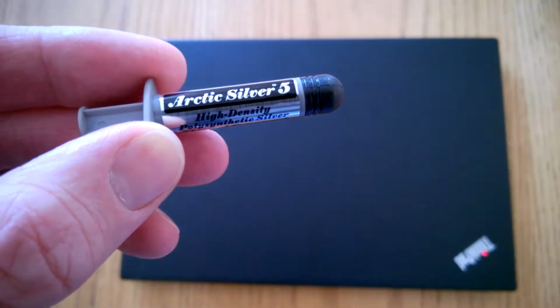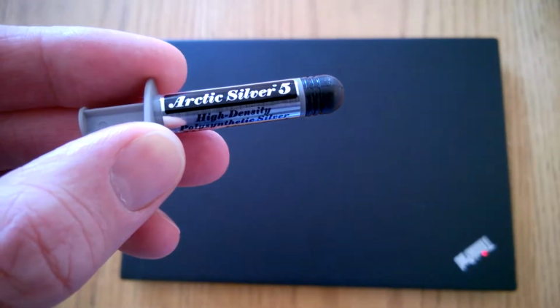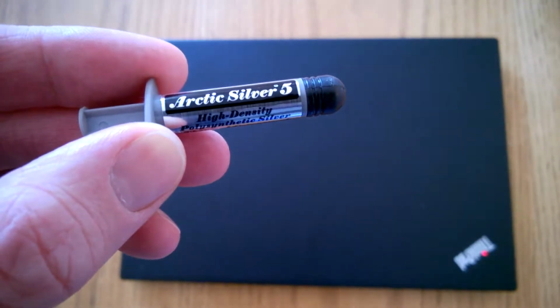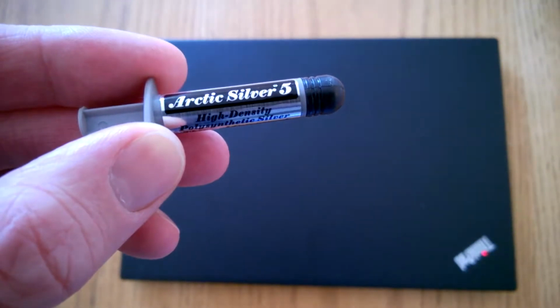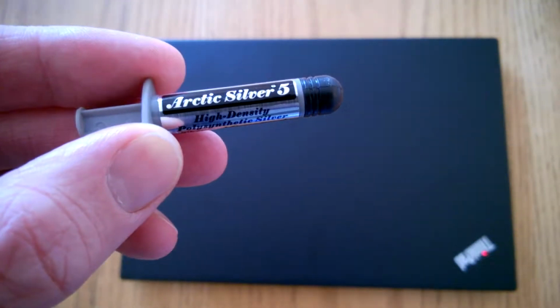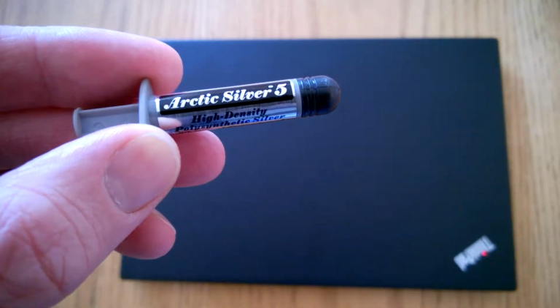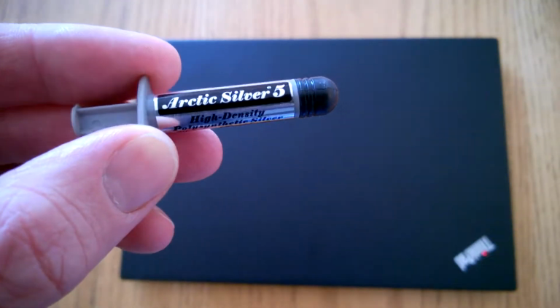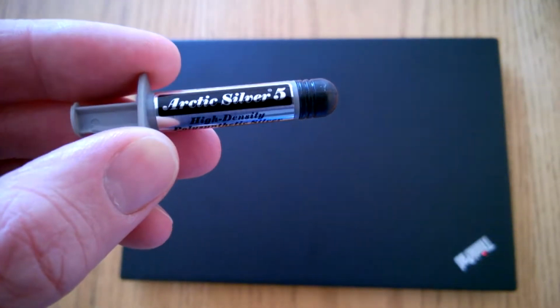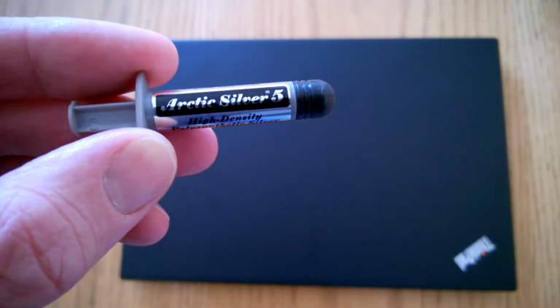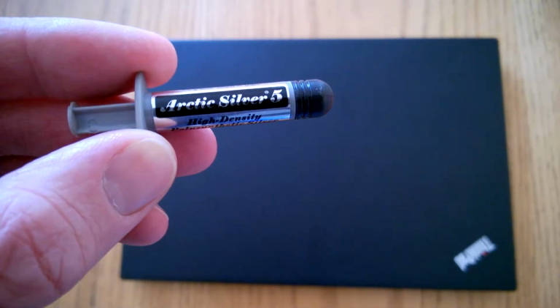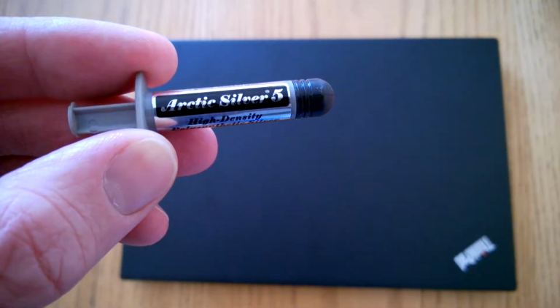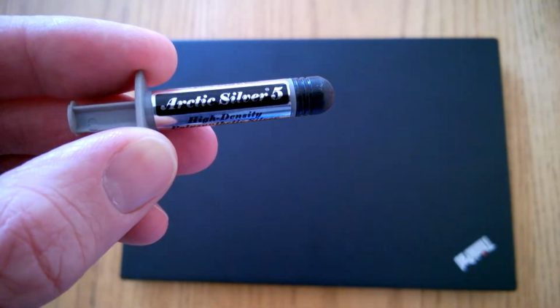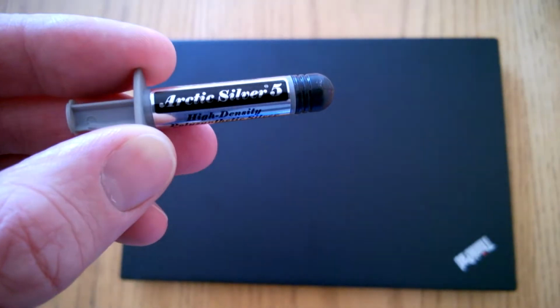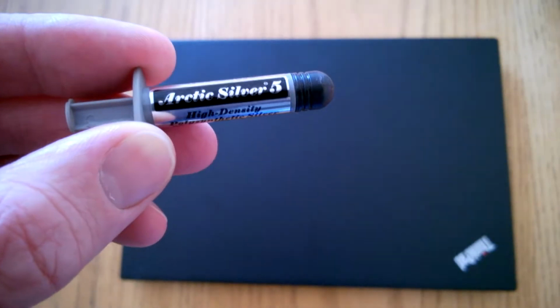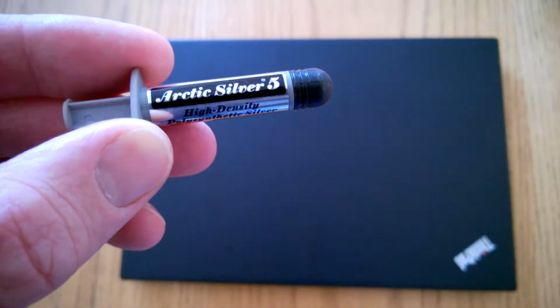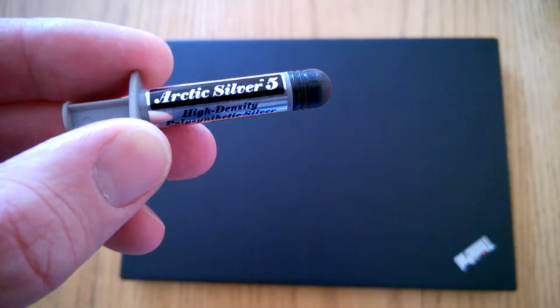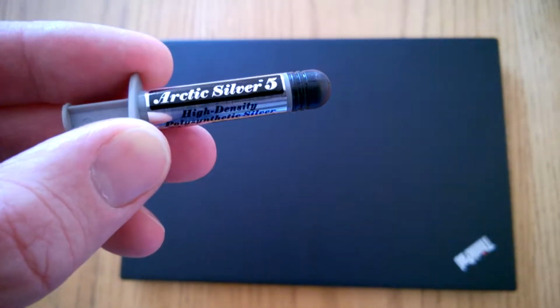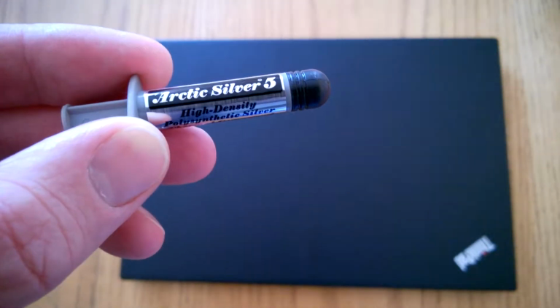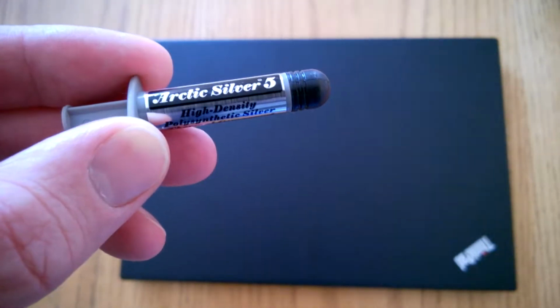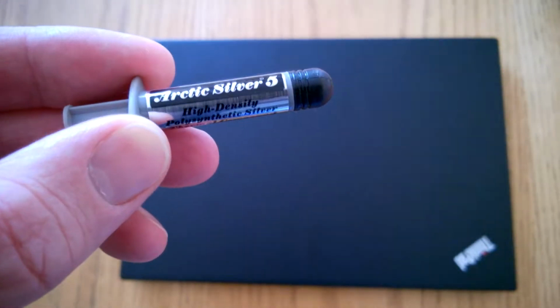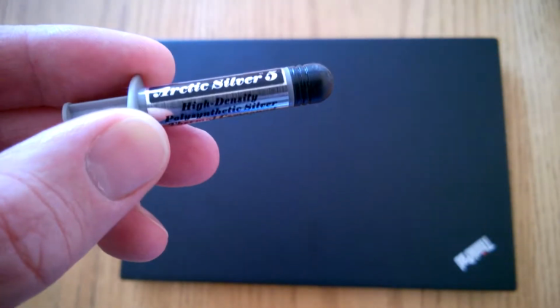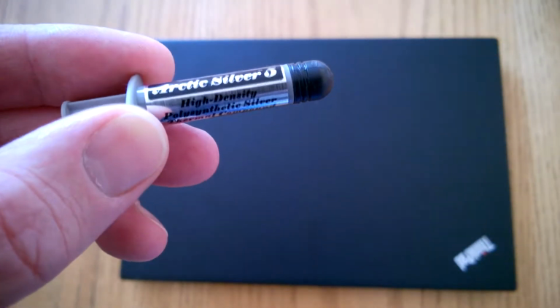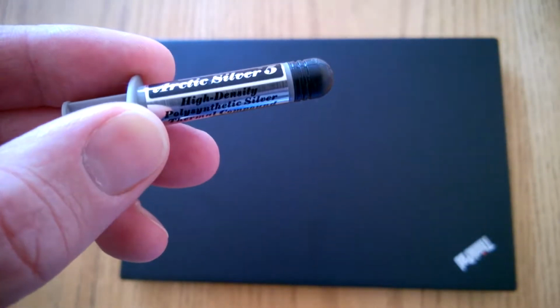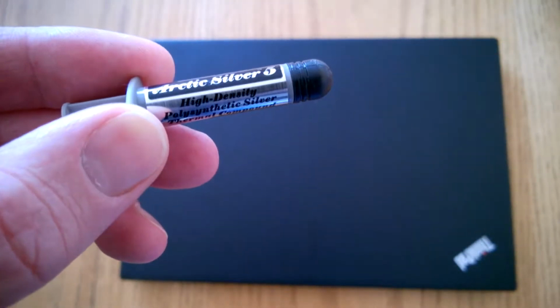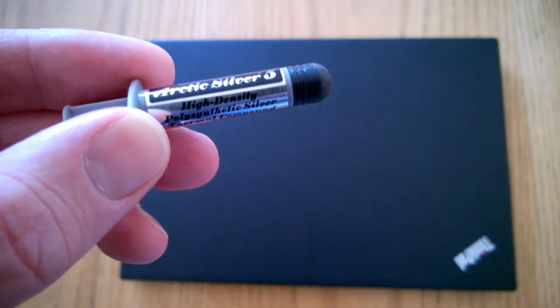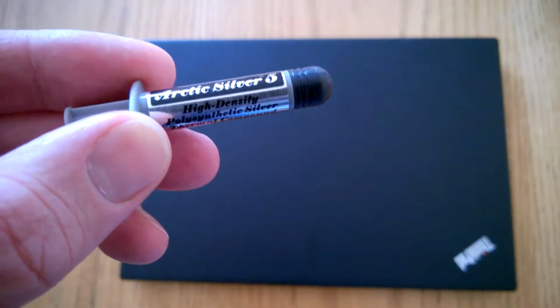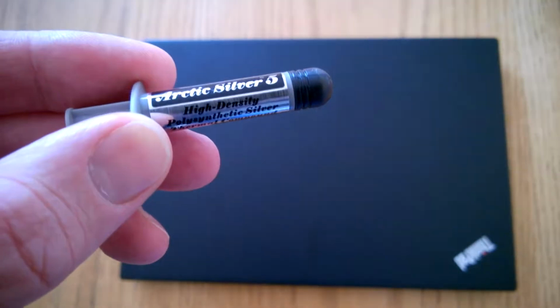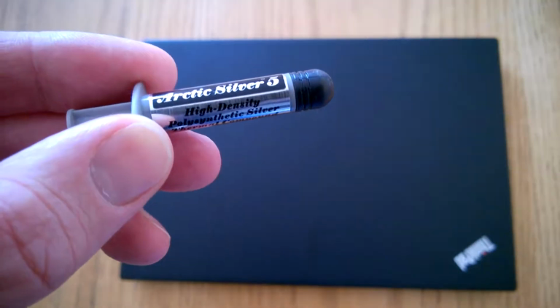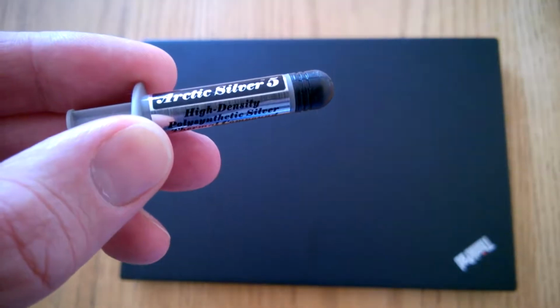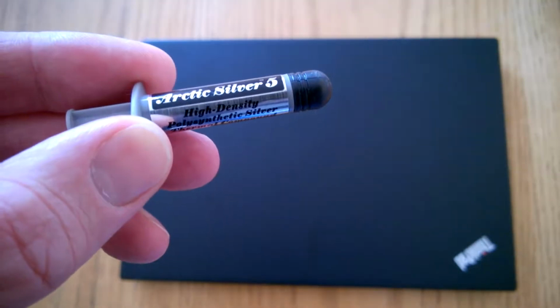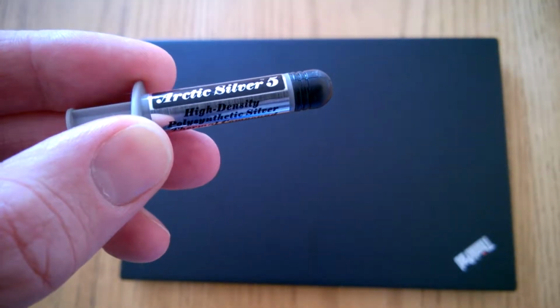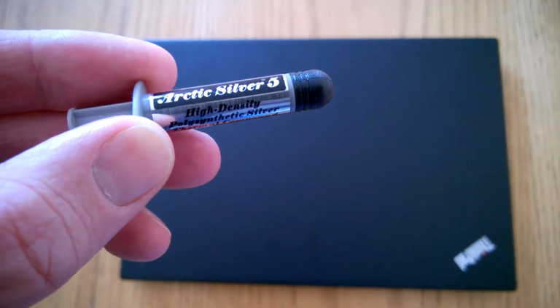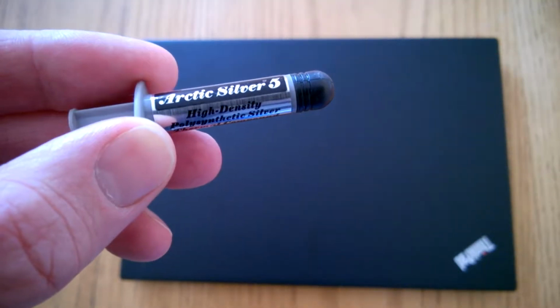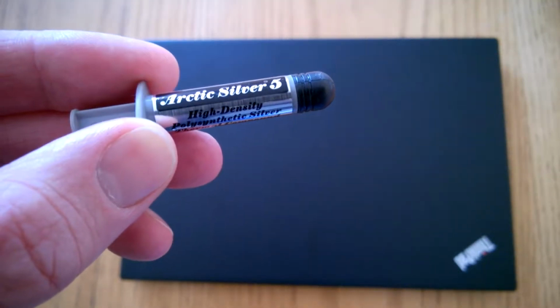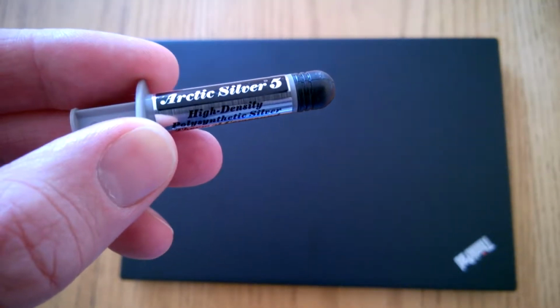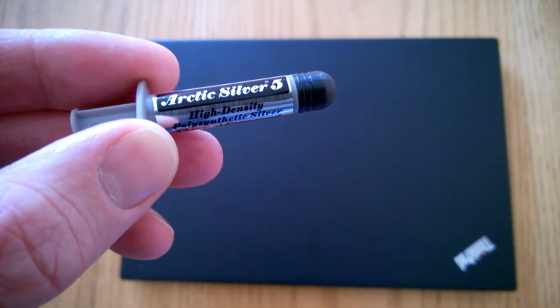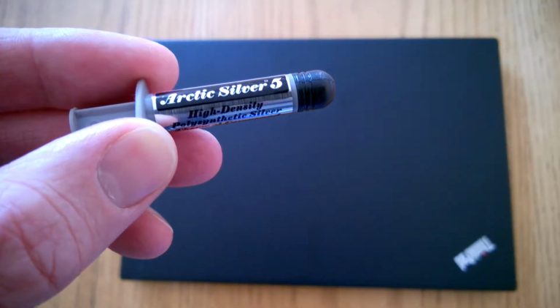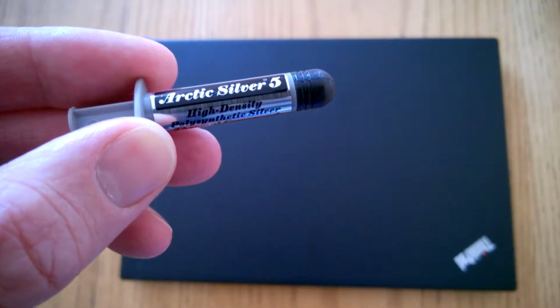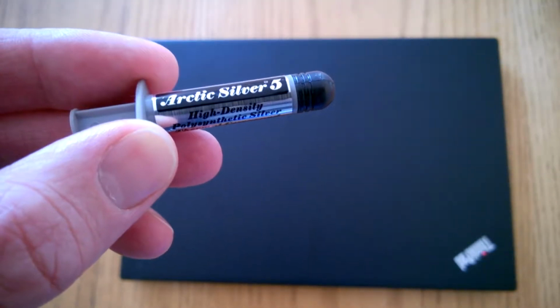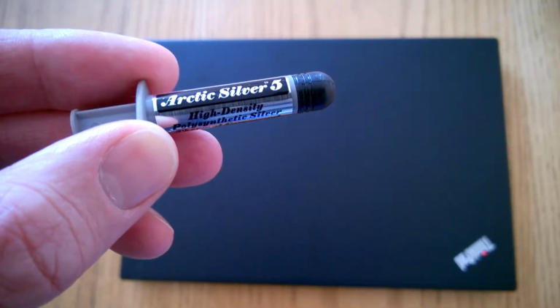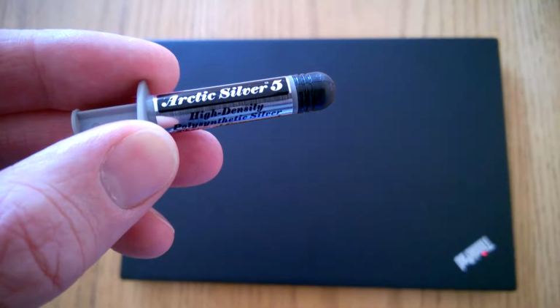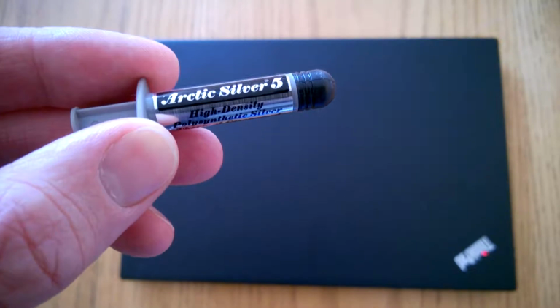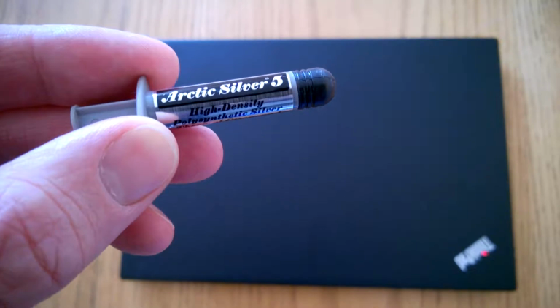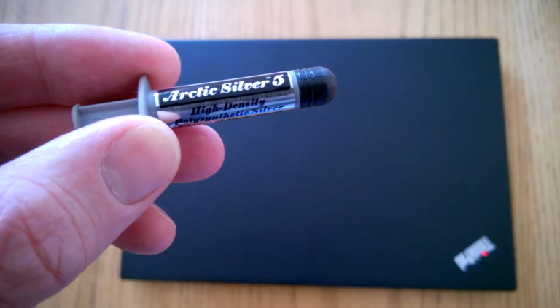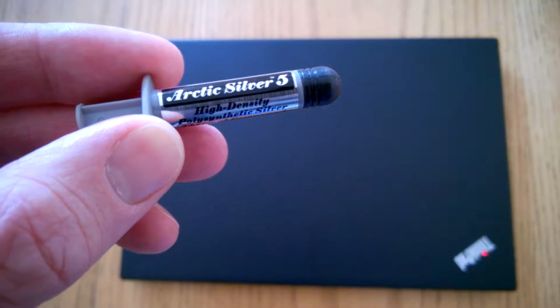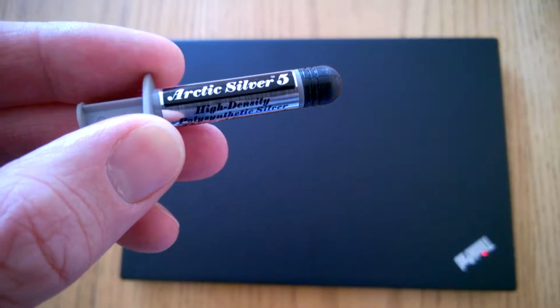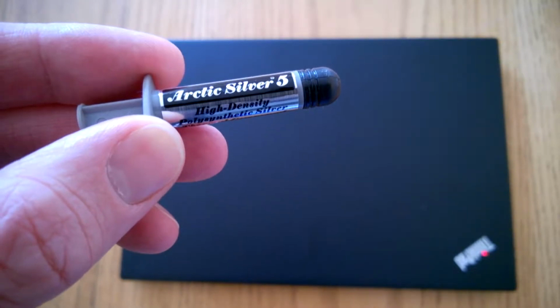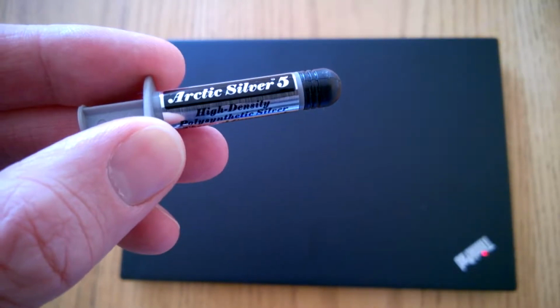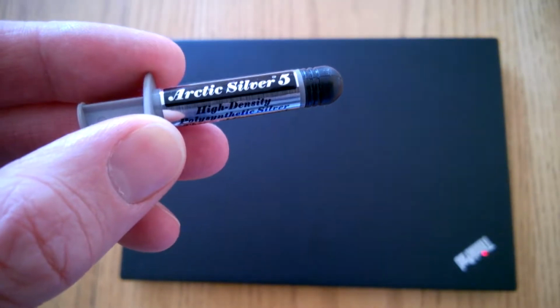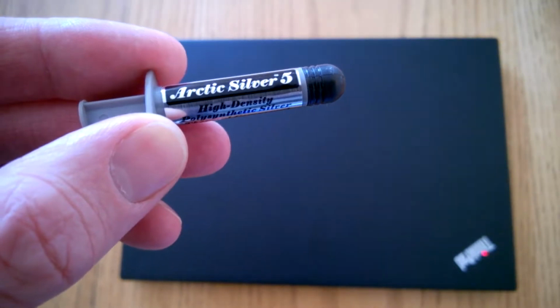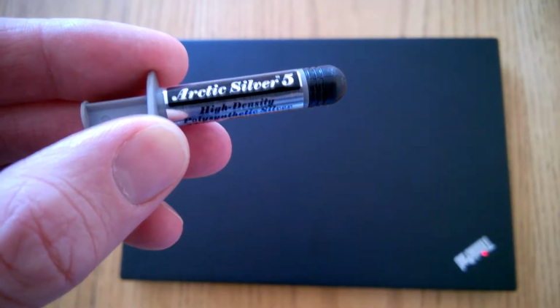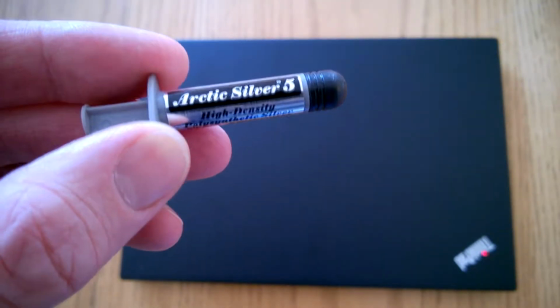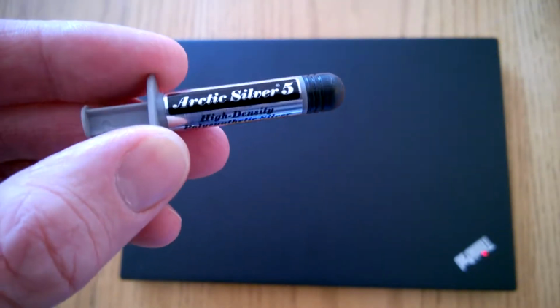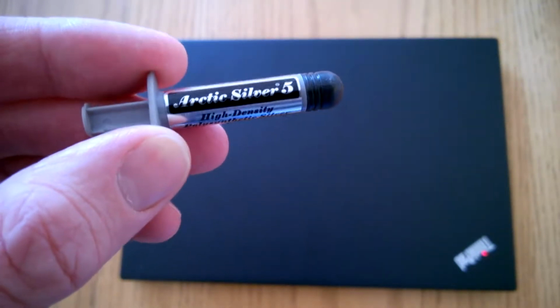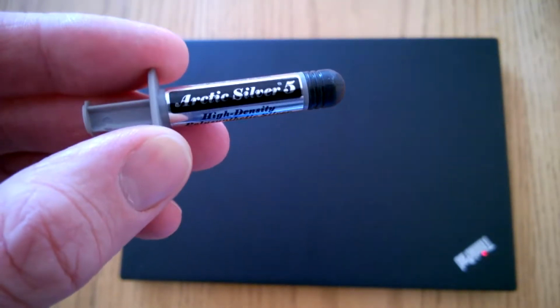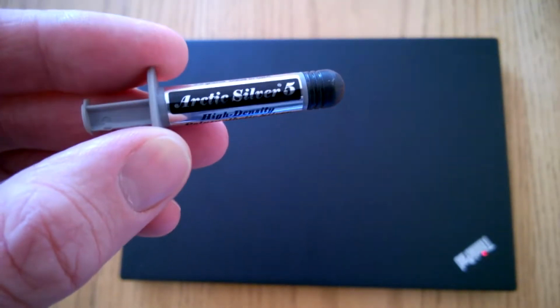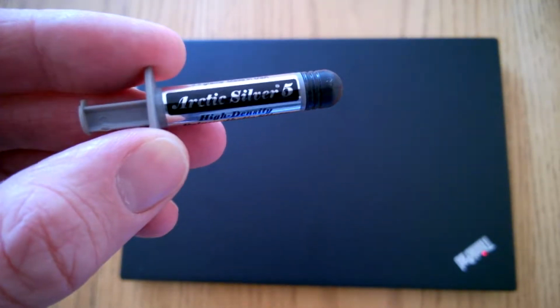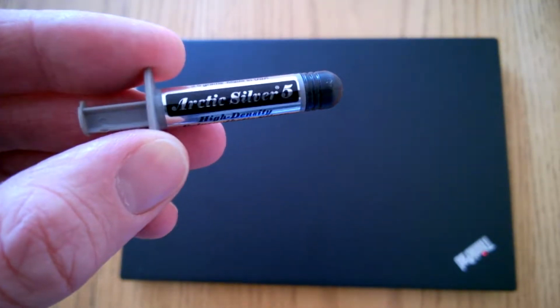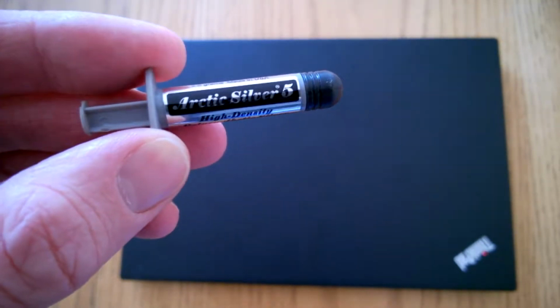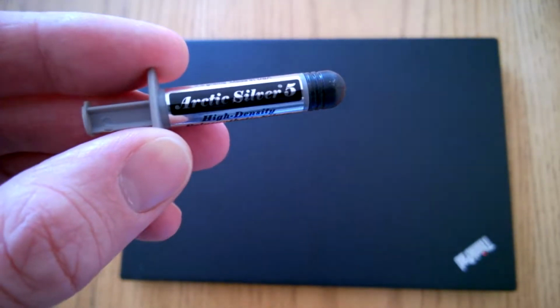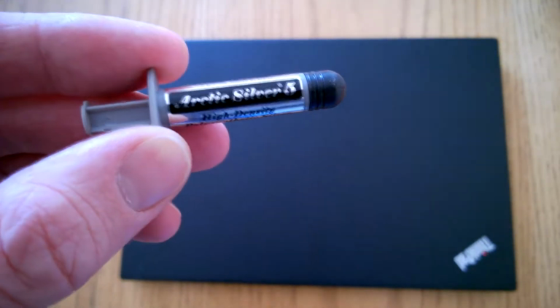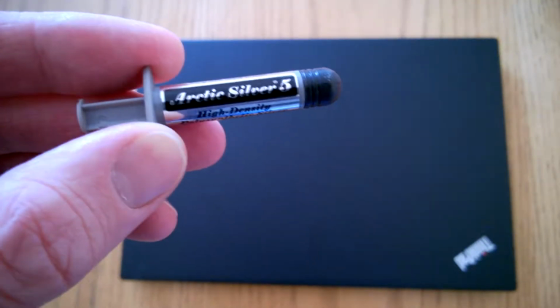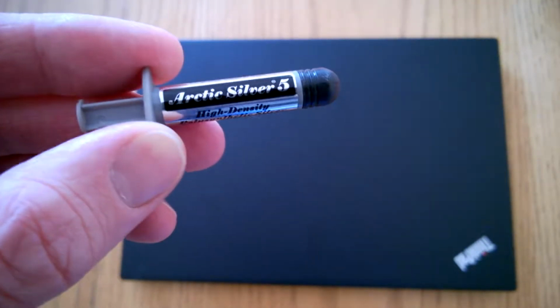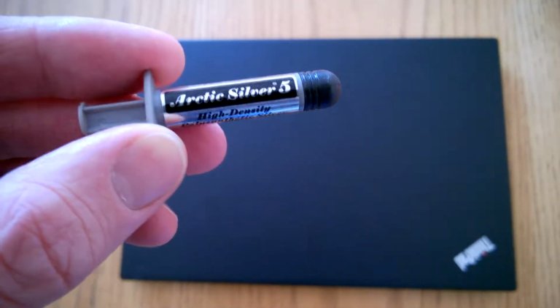This is going to be replacing the heatsink compound on a T470S, which is a Lenovo laptop.